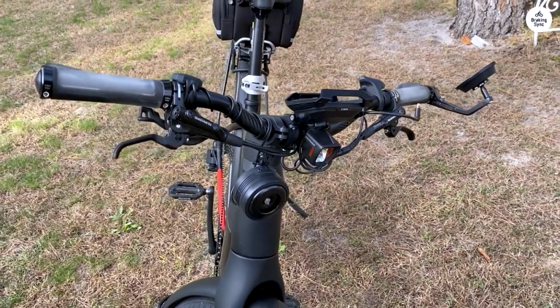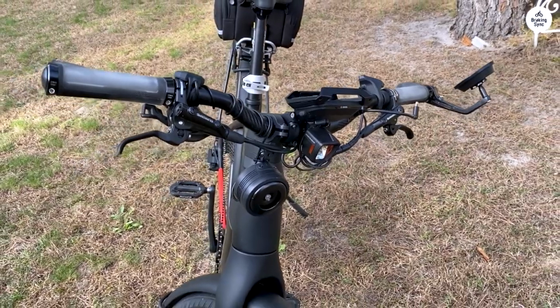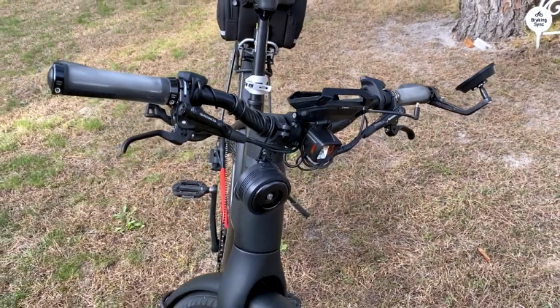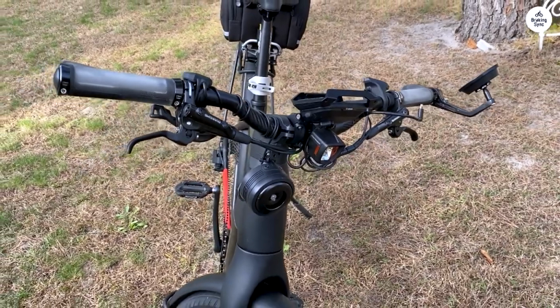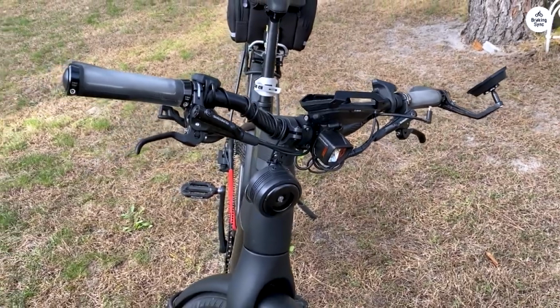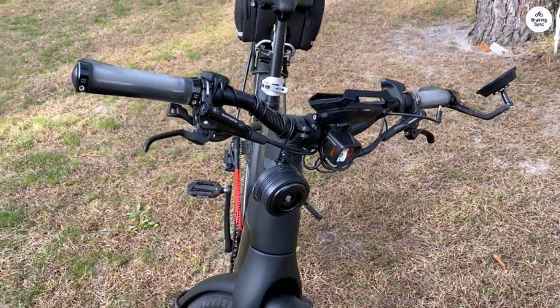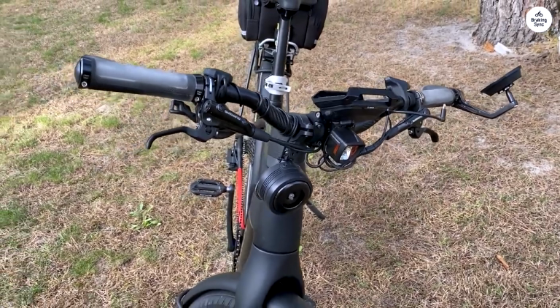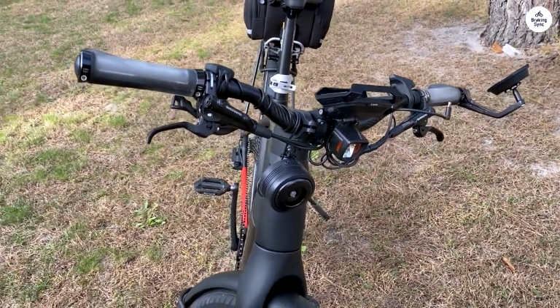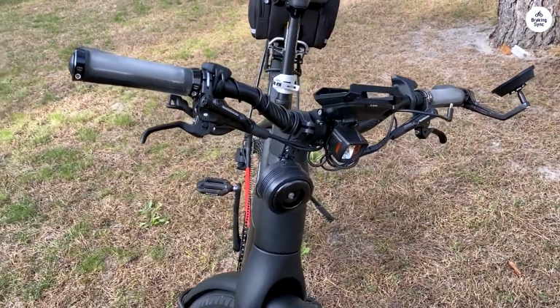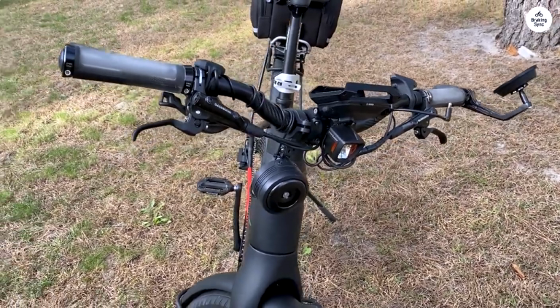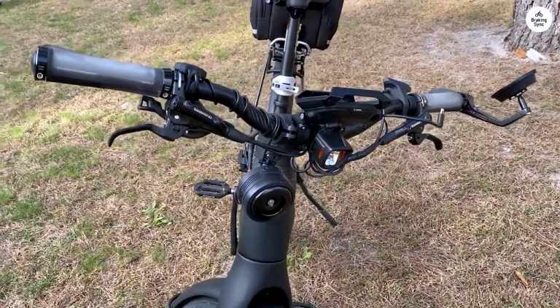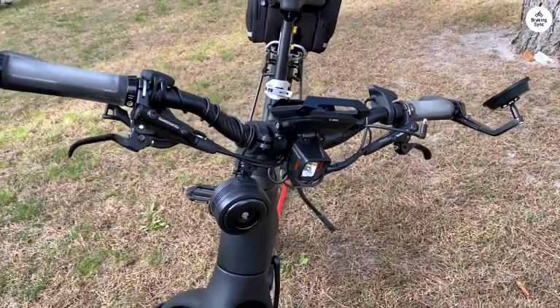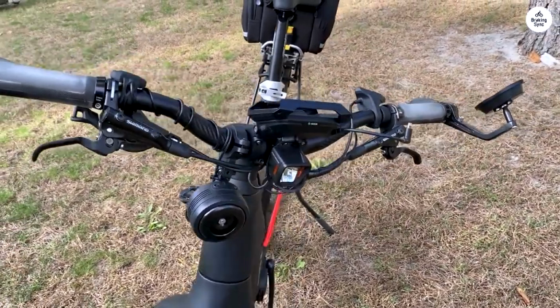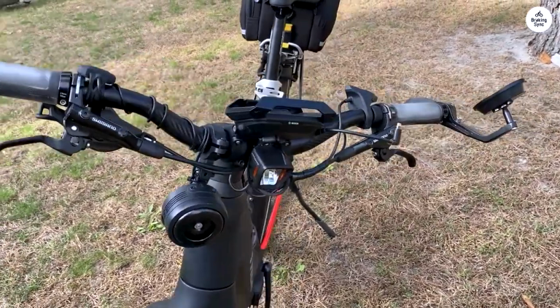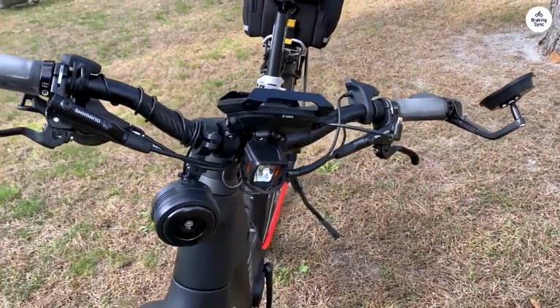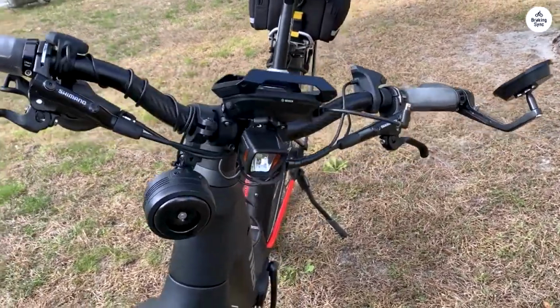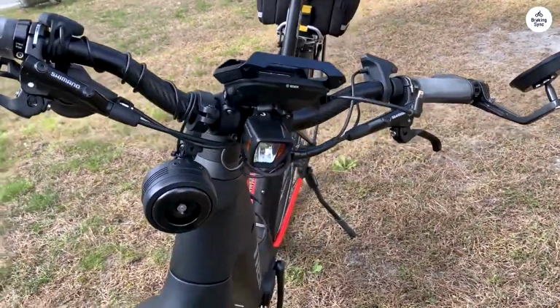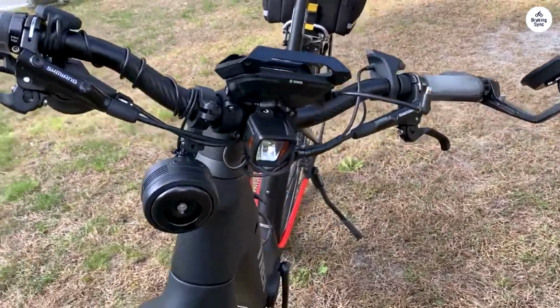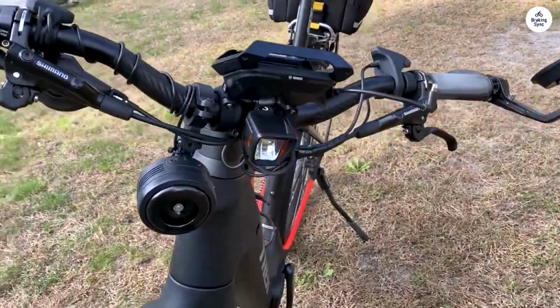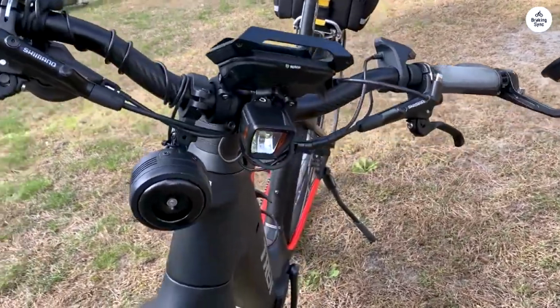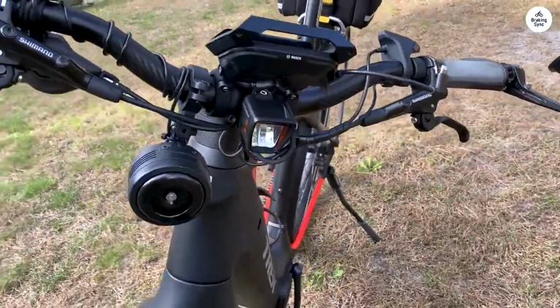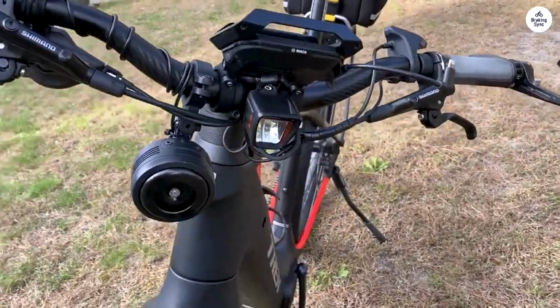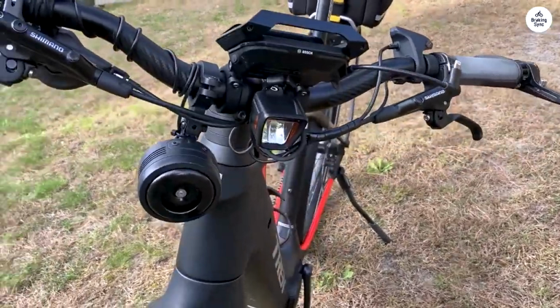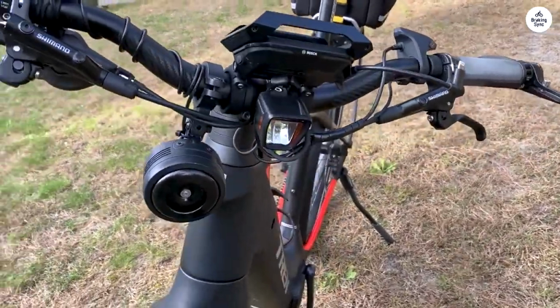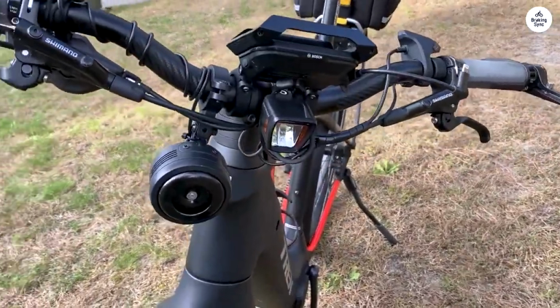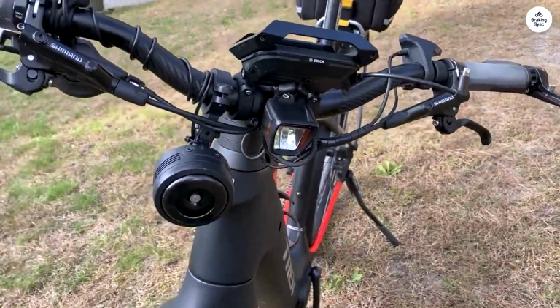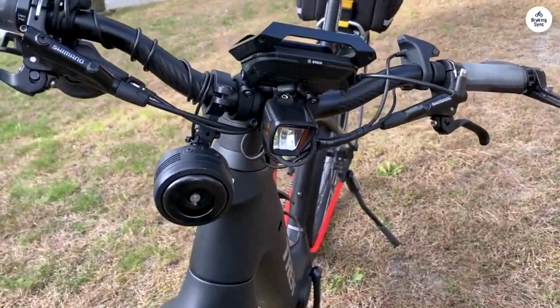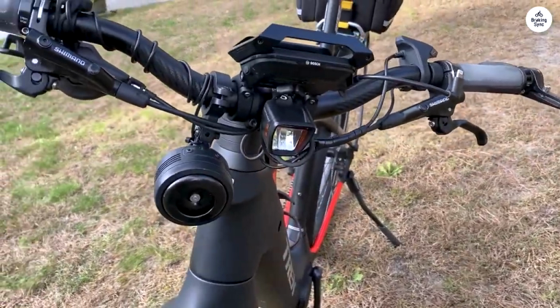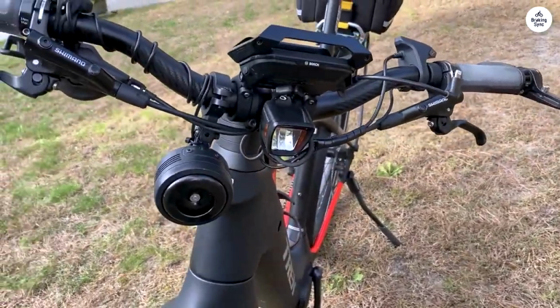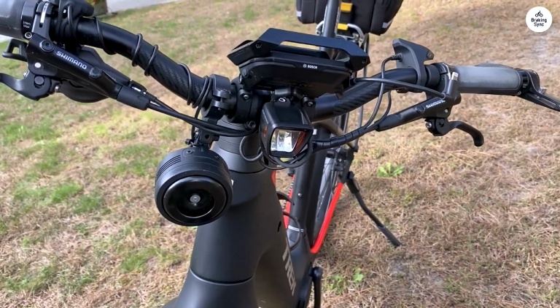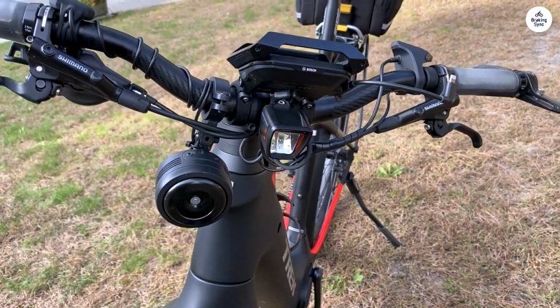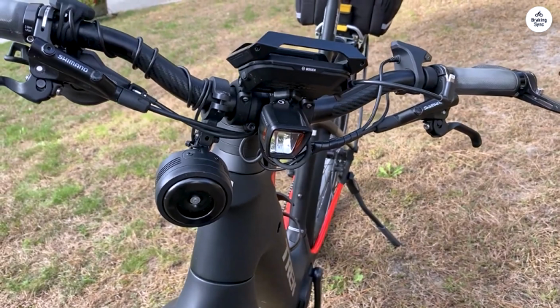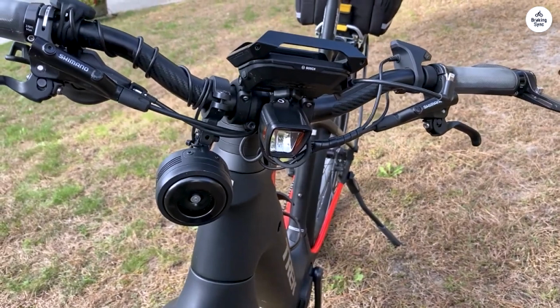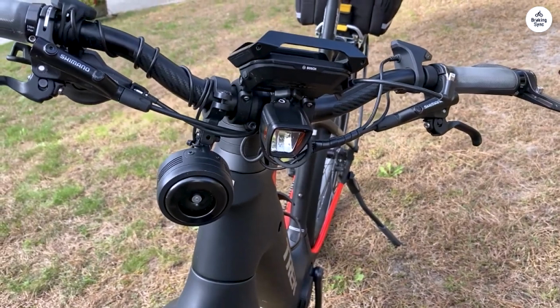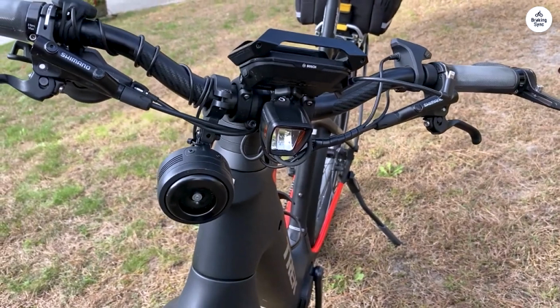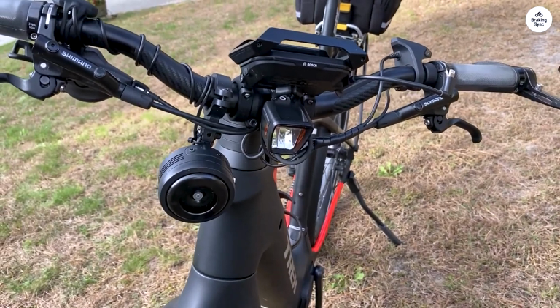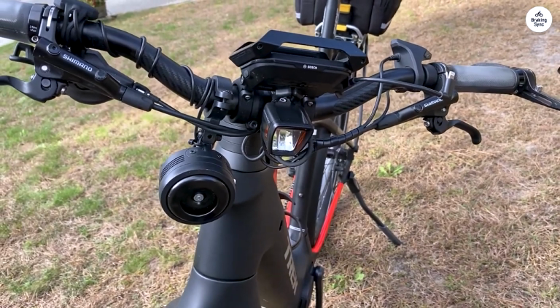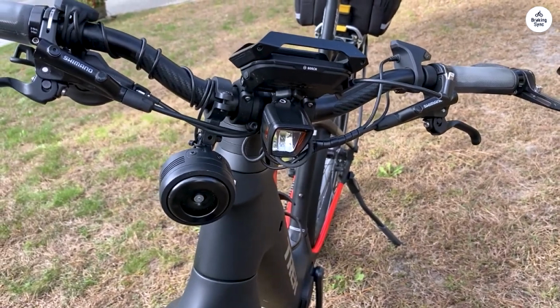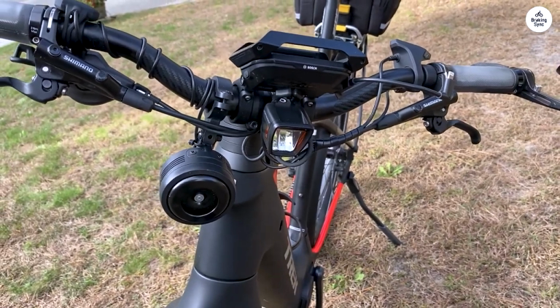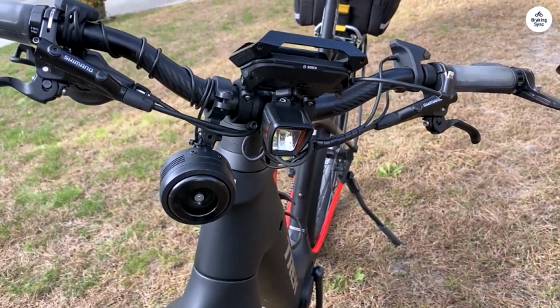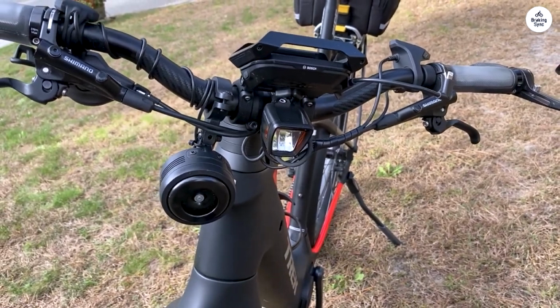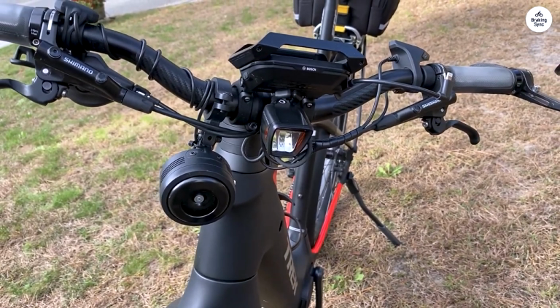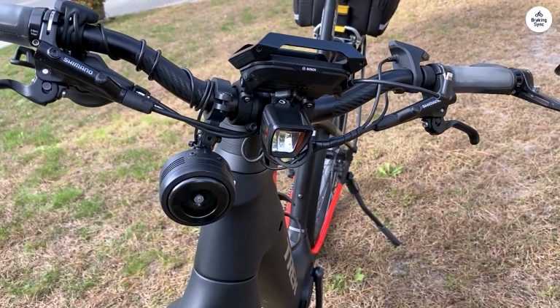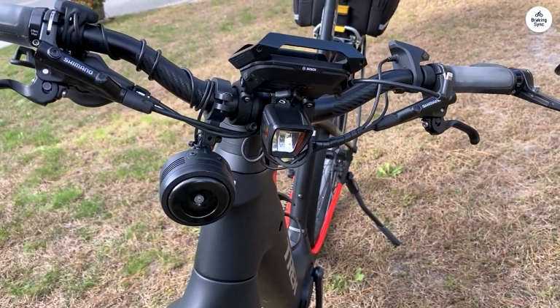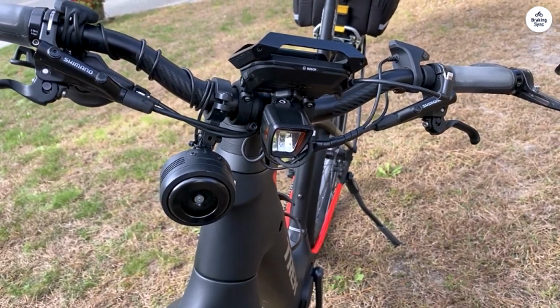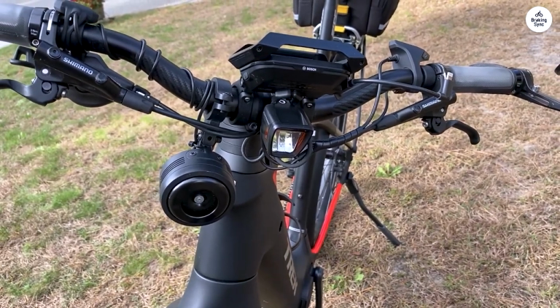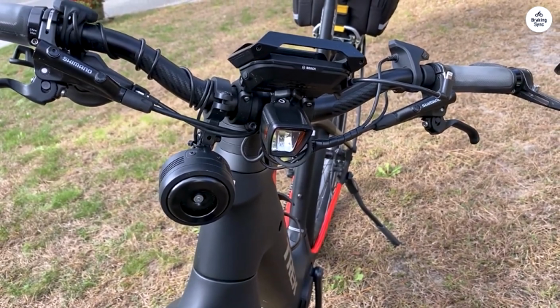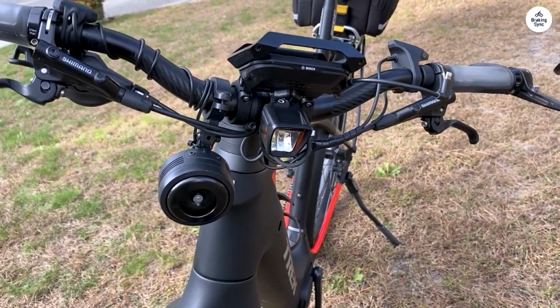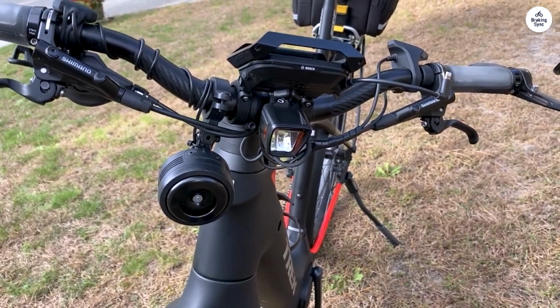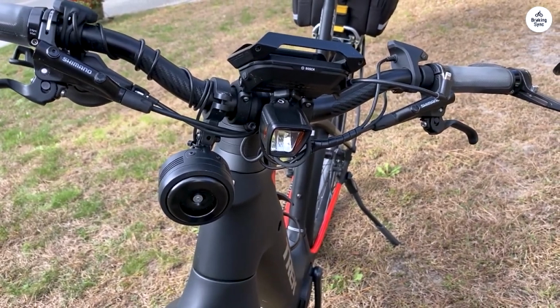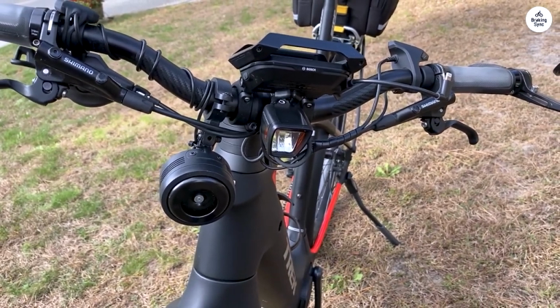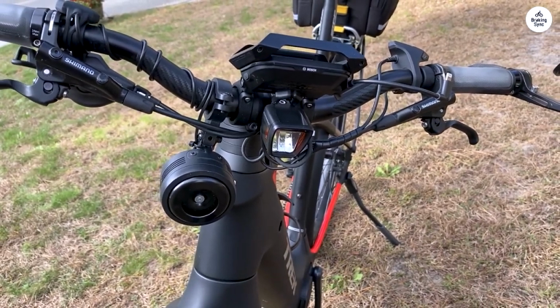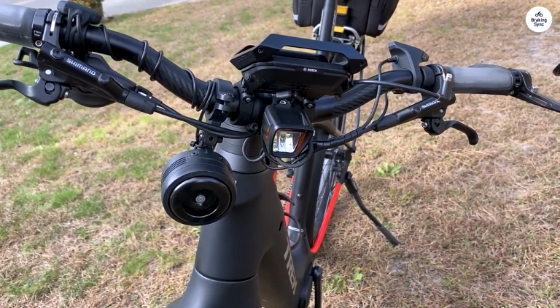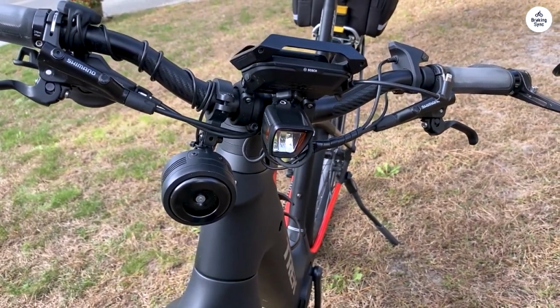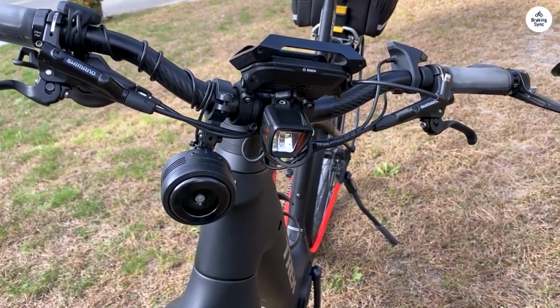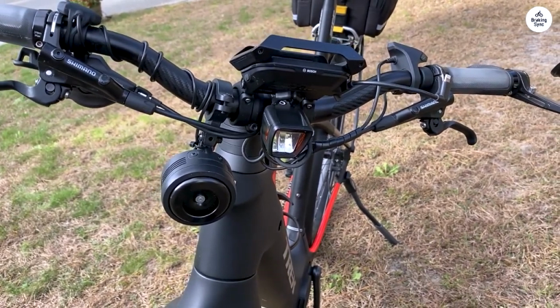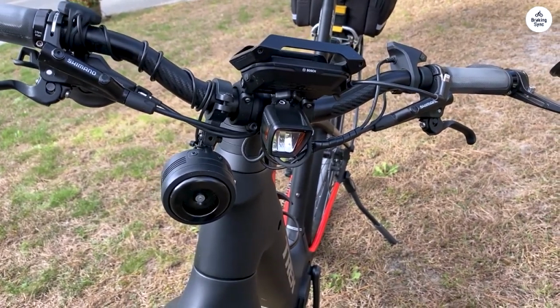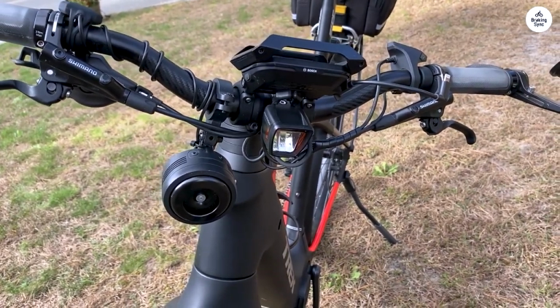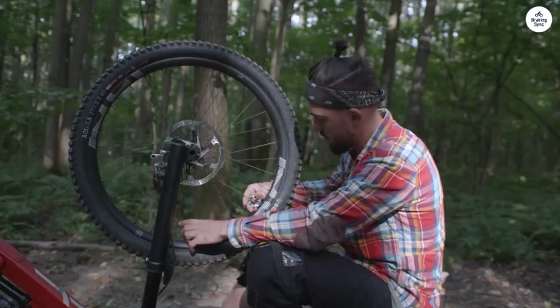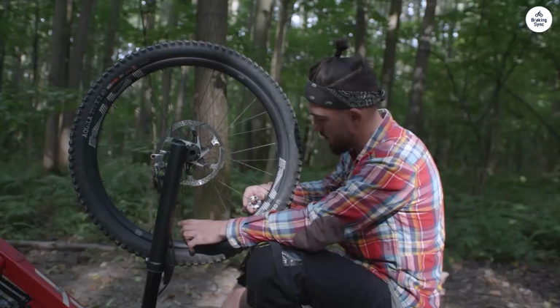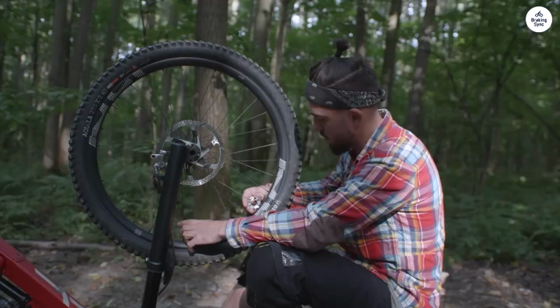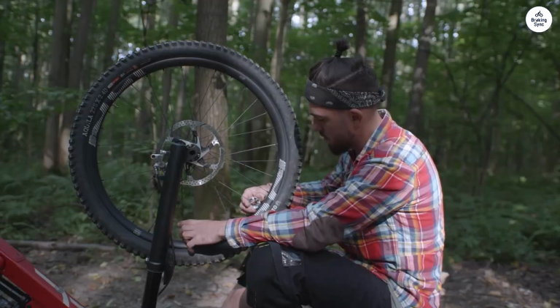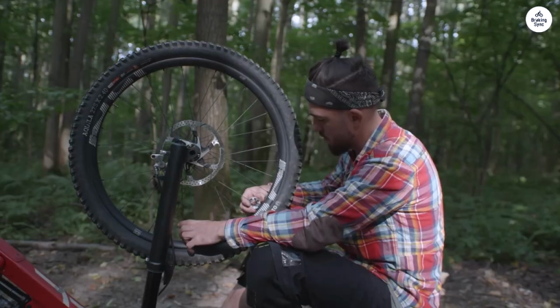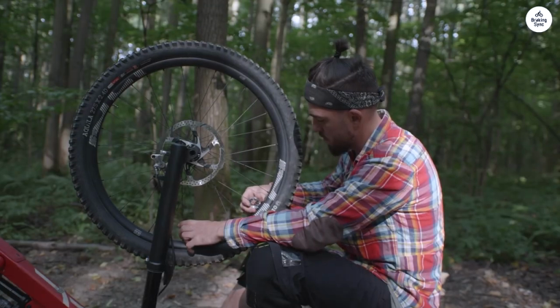The motor stops when I'm coasting, so it feels like a regular bike, and after riding it for a while, I've gotten used to the gears and assist levels.